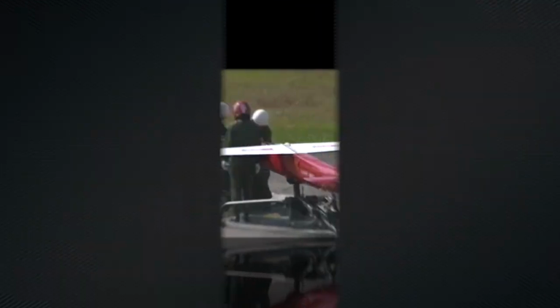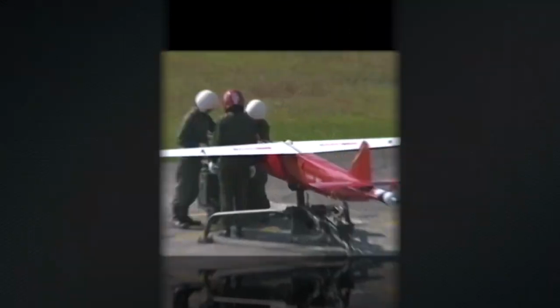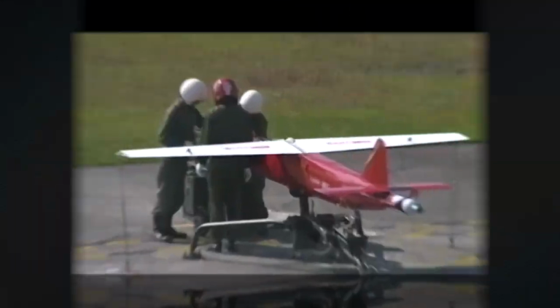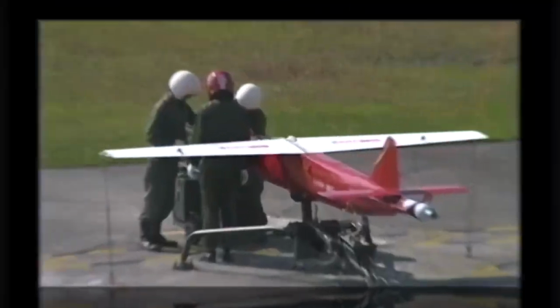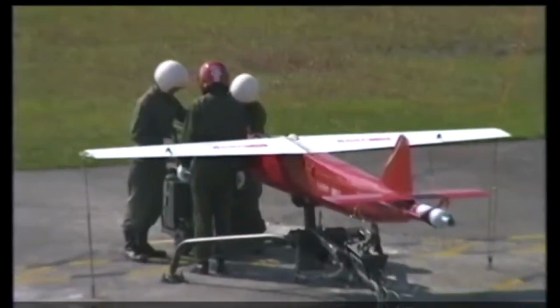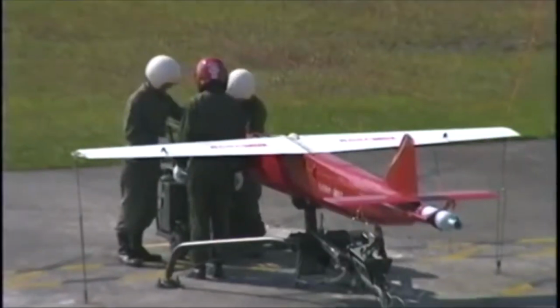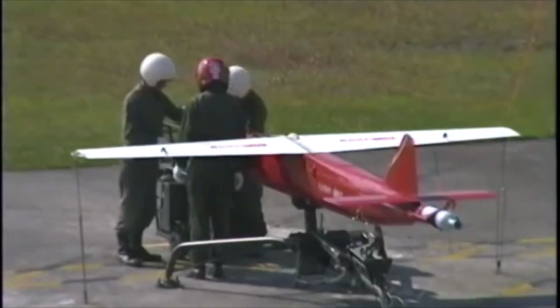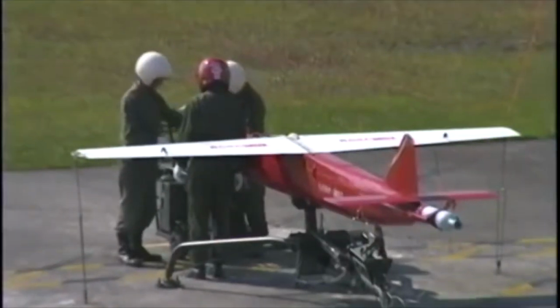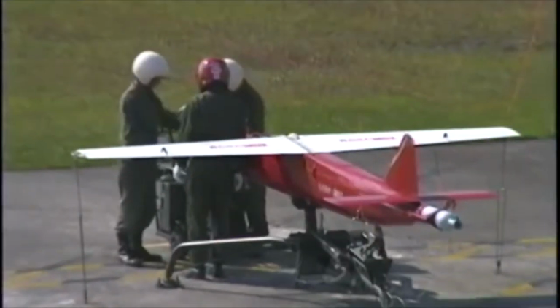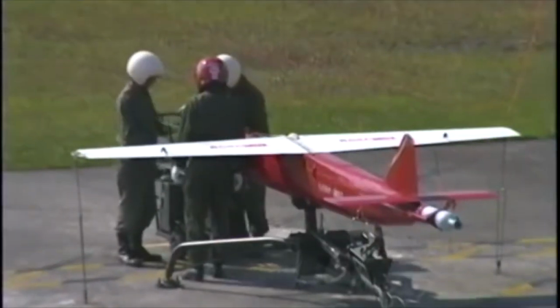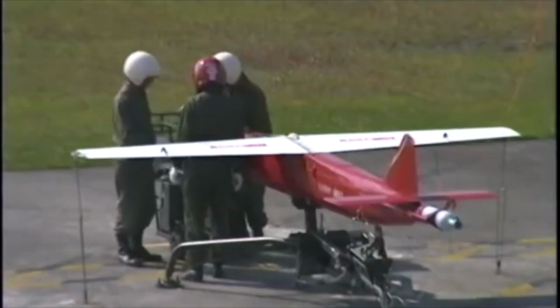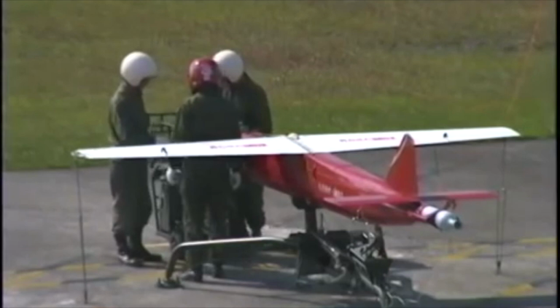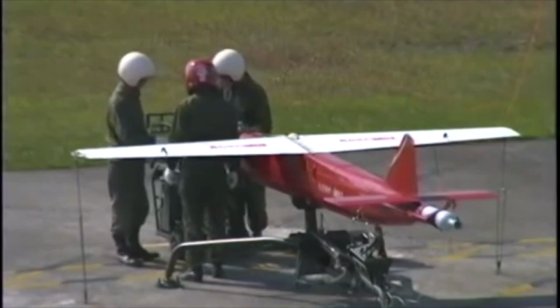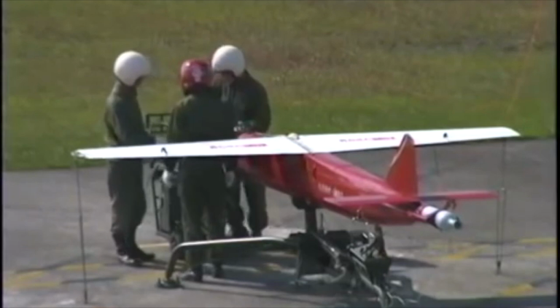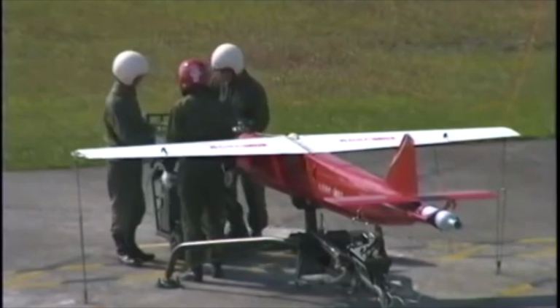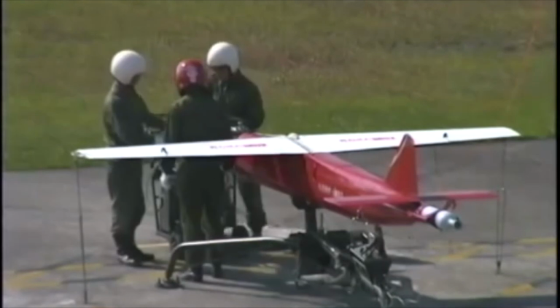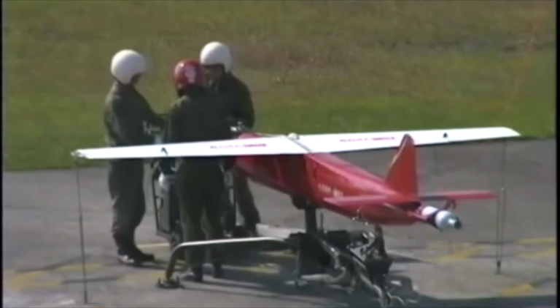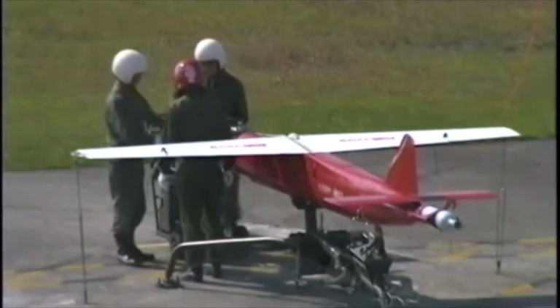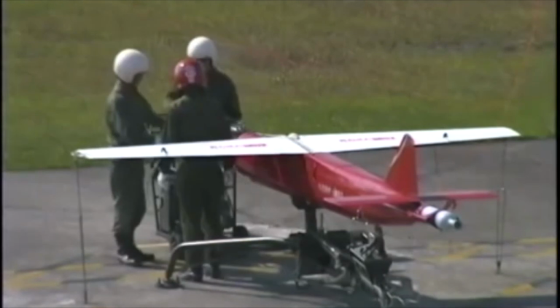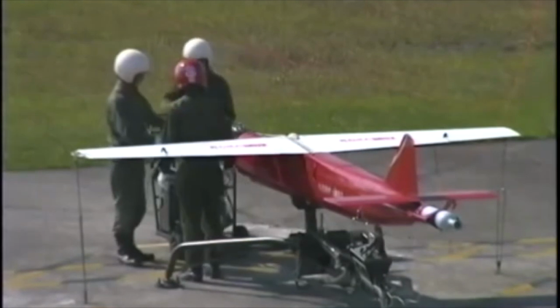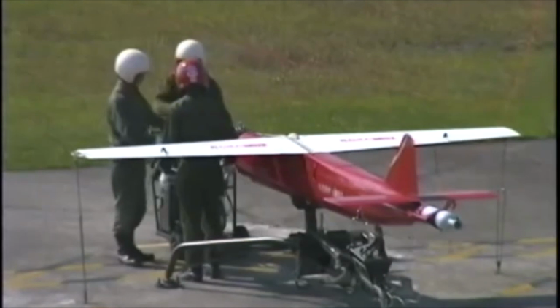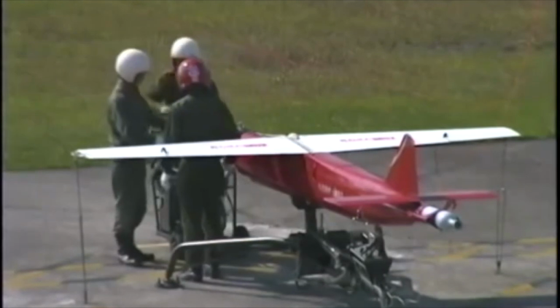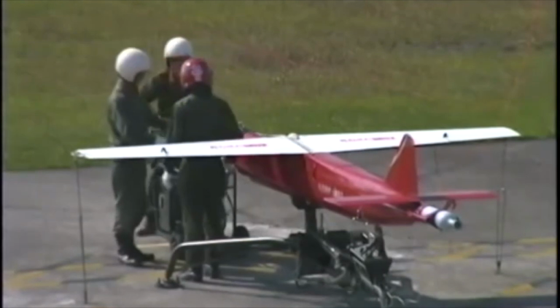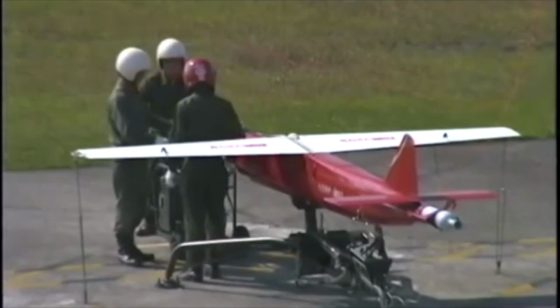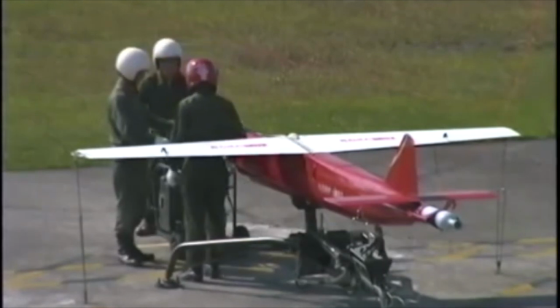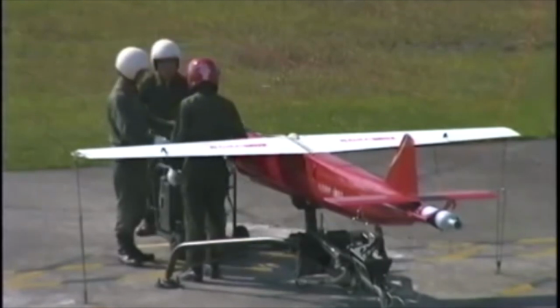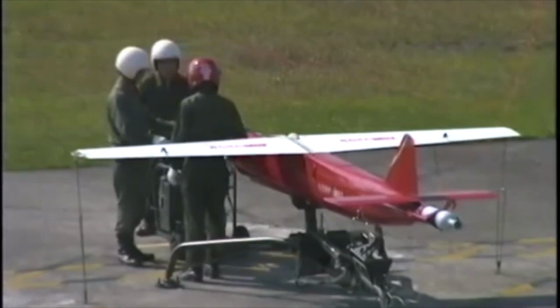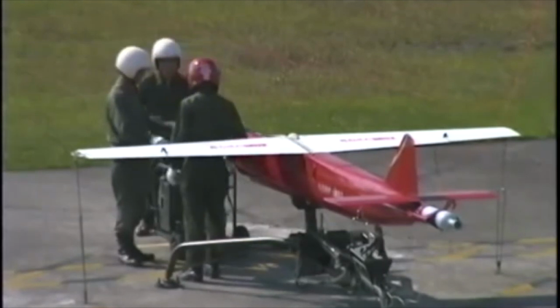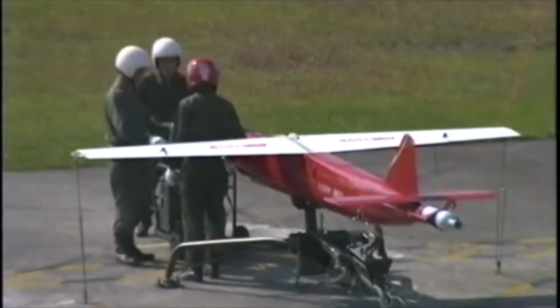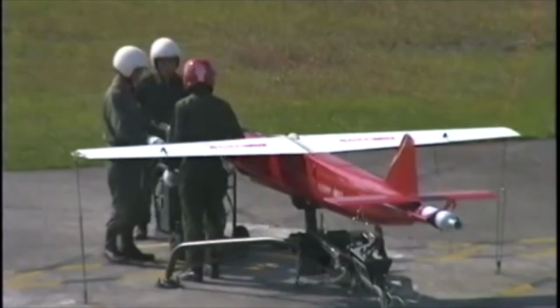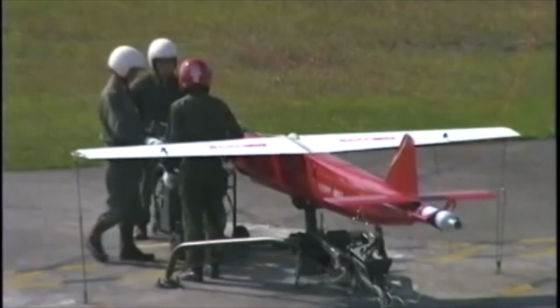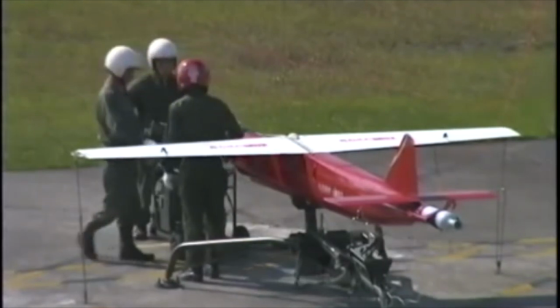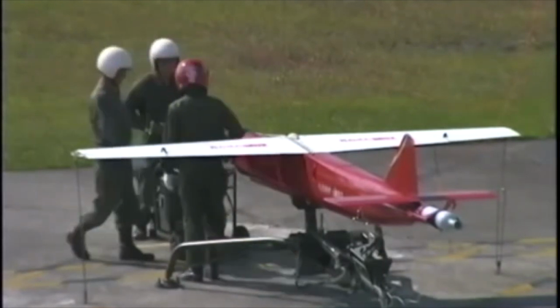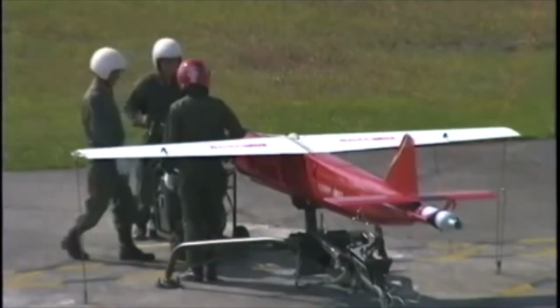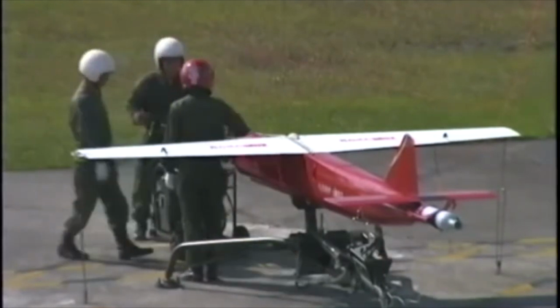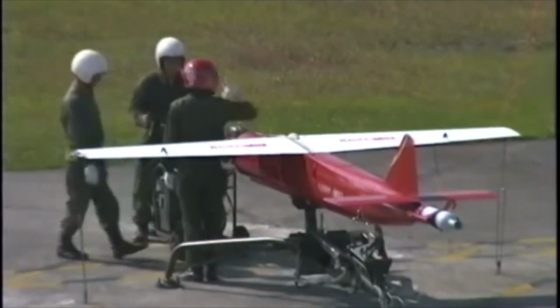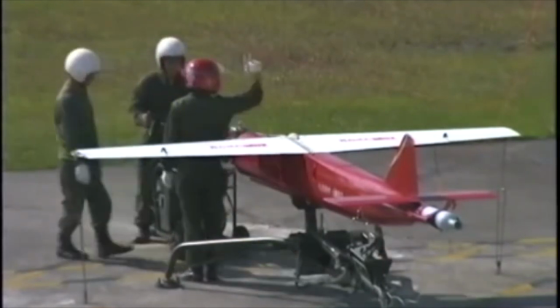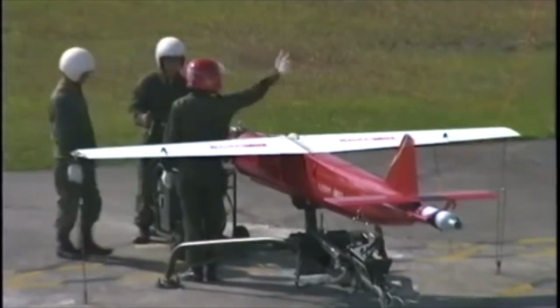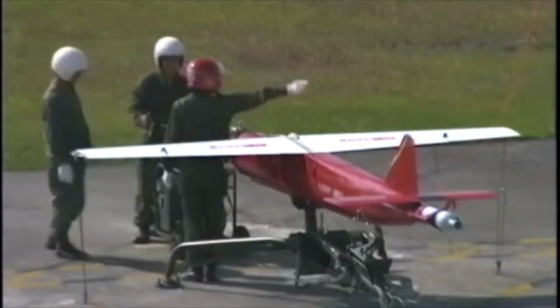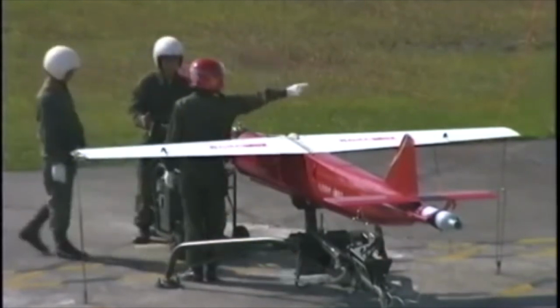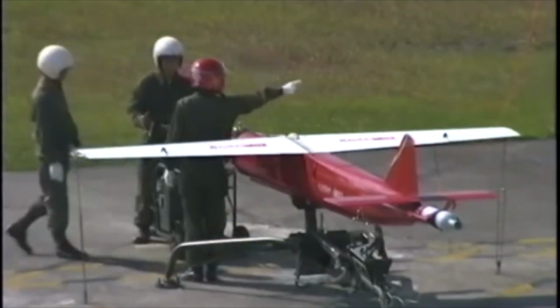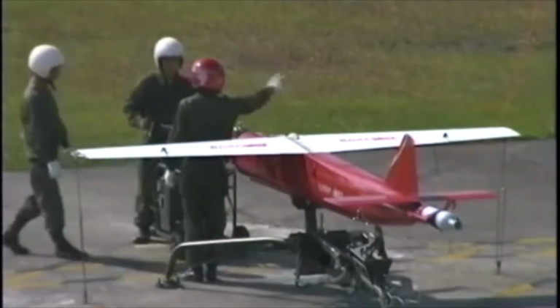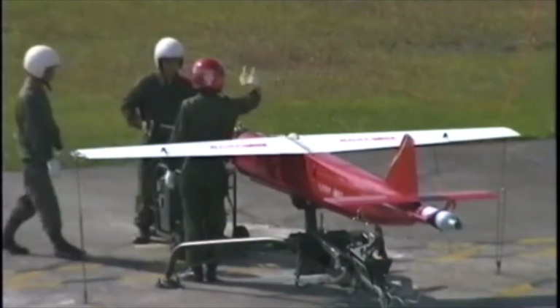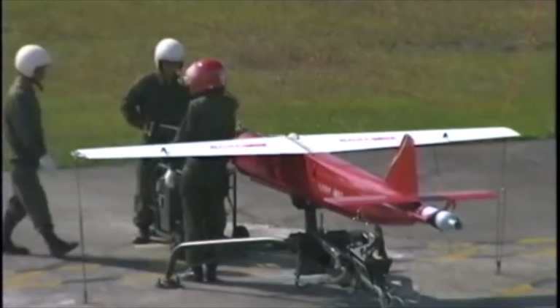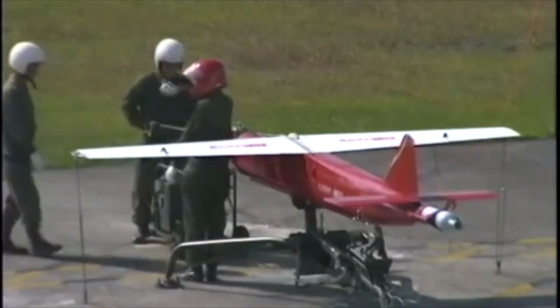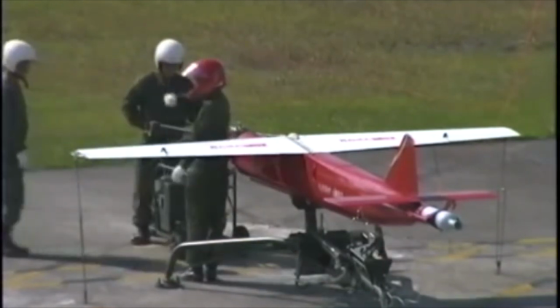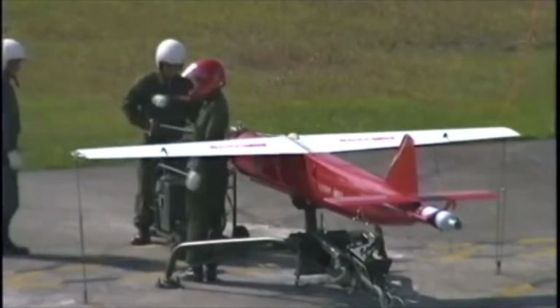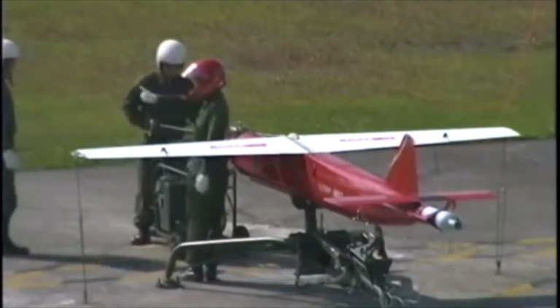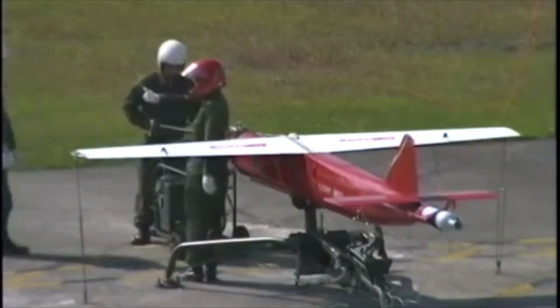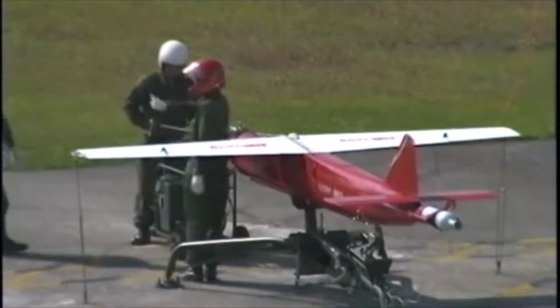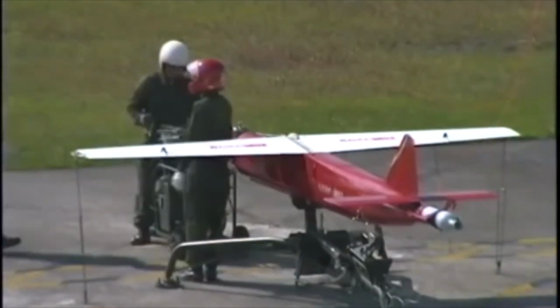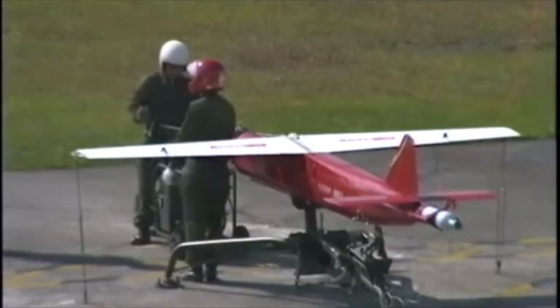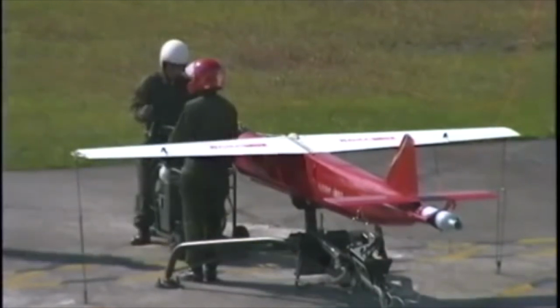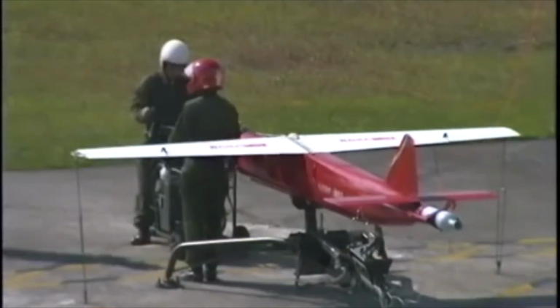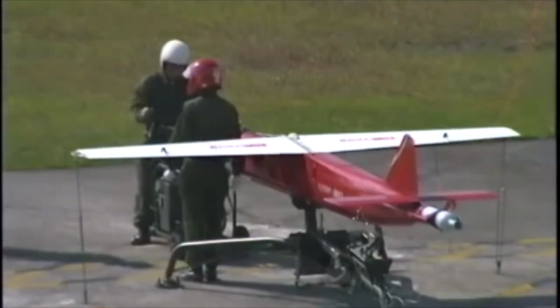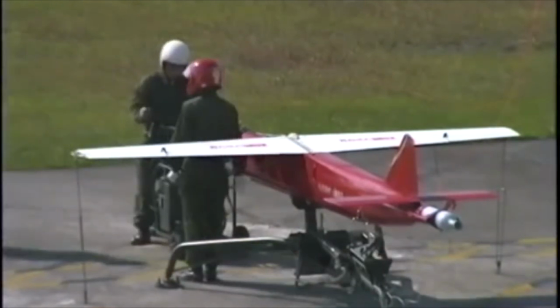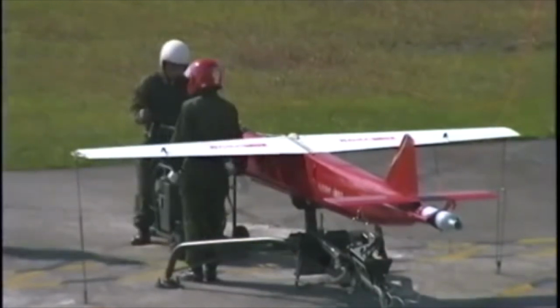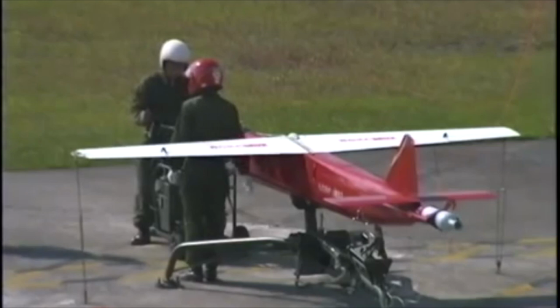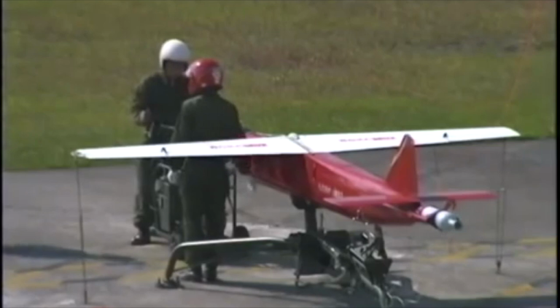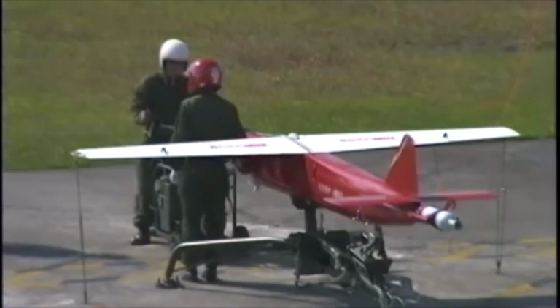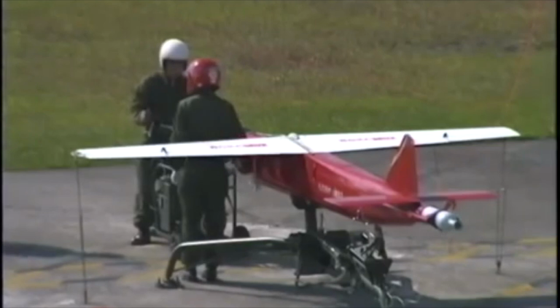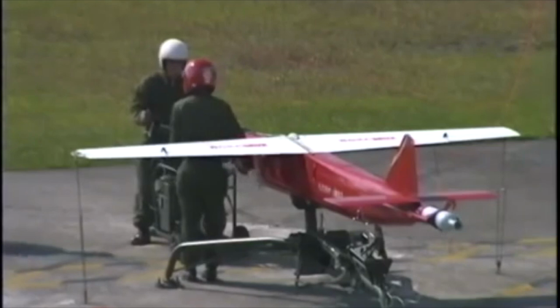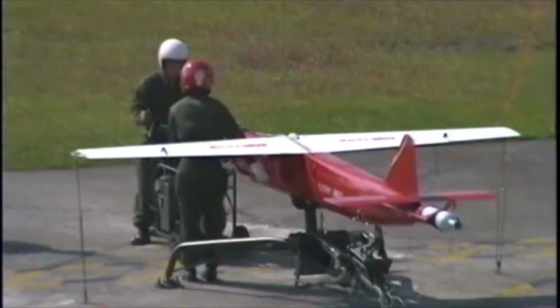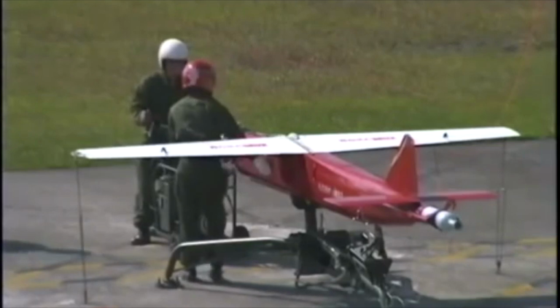Together with this plane, I bought a starter unit. The starter unit was used, as you can see in this video, to start the plane engine.